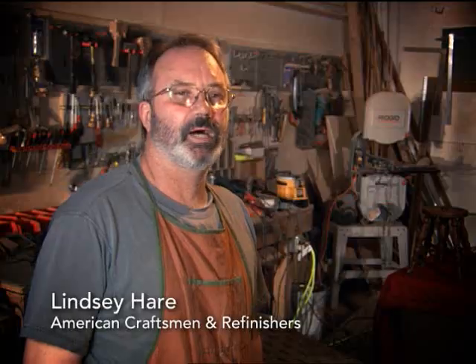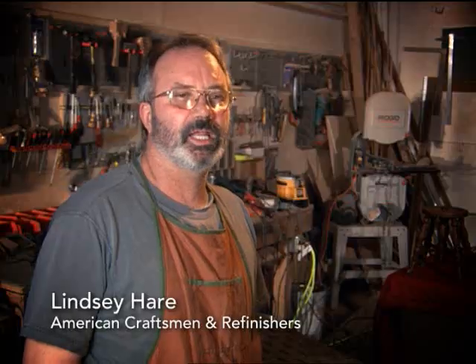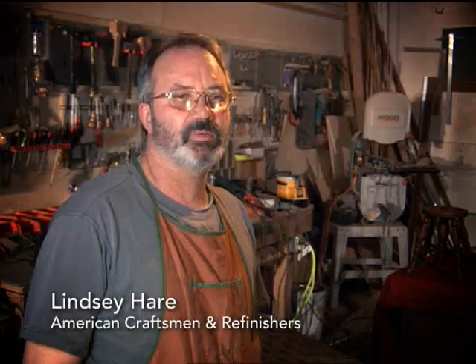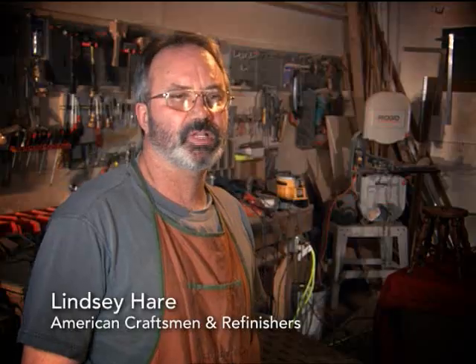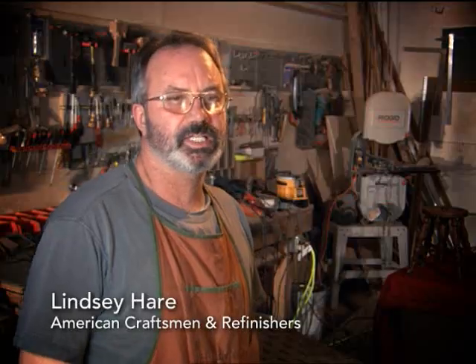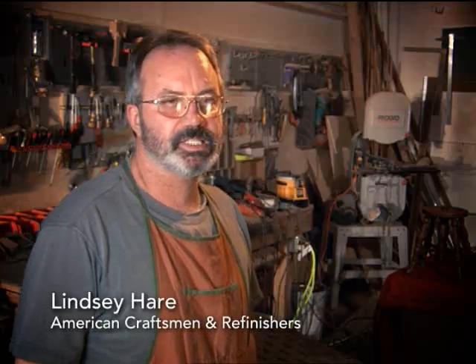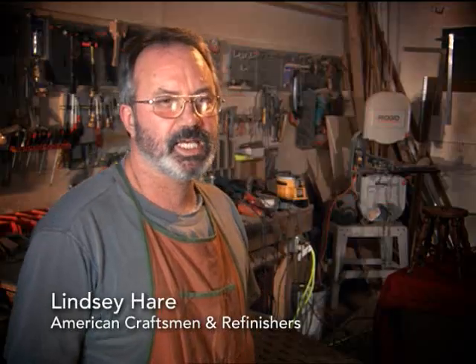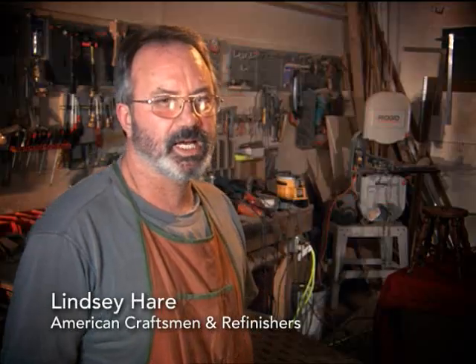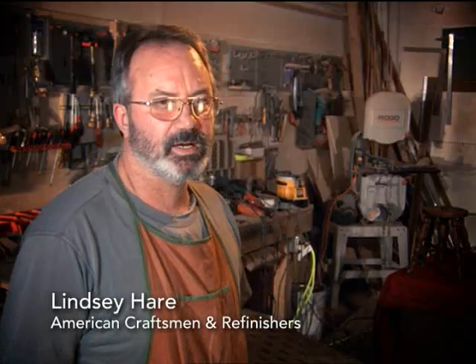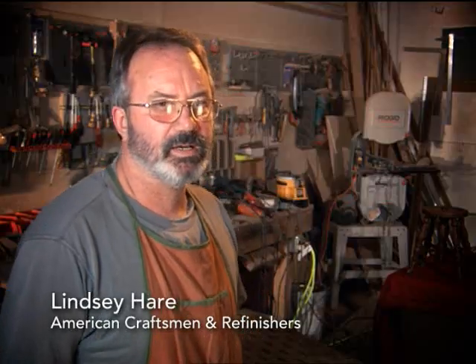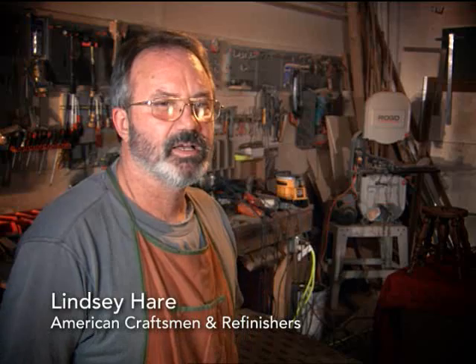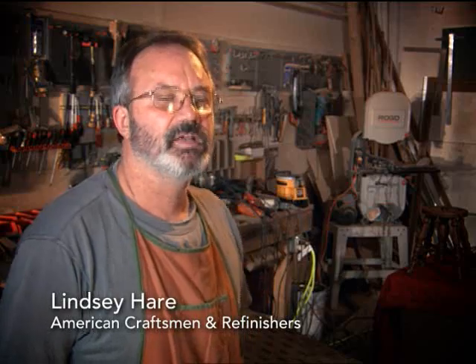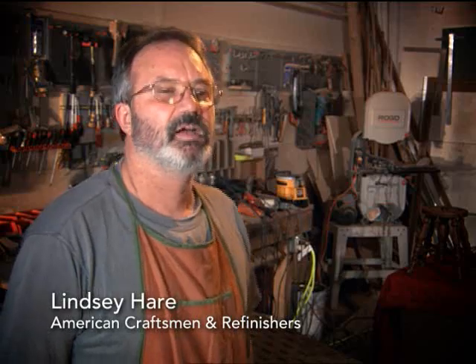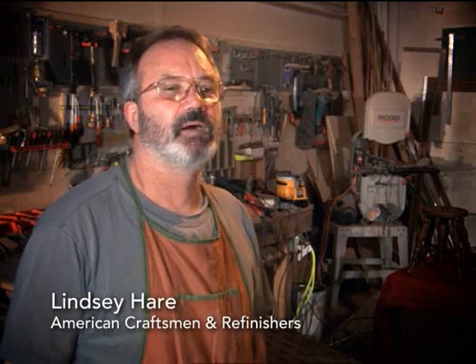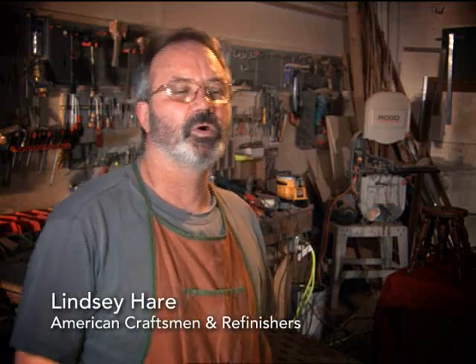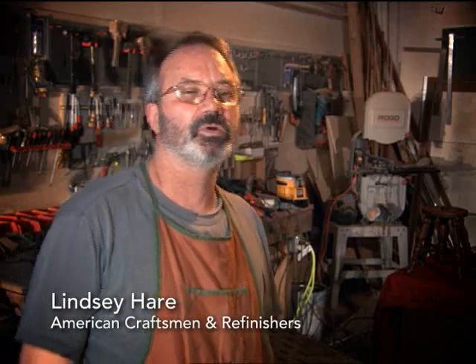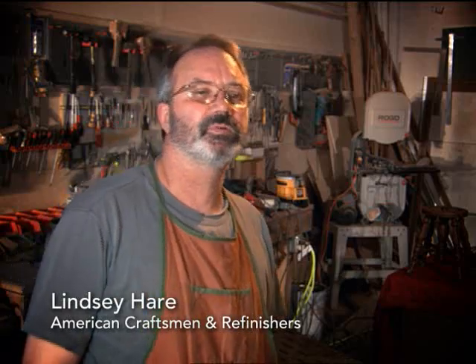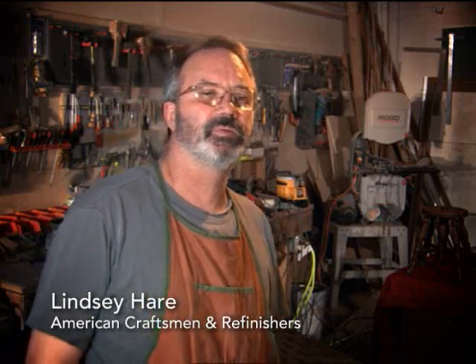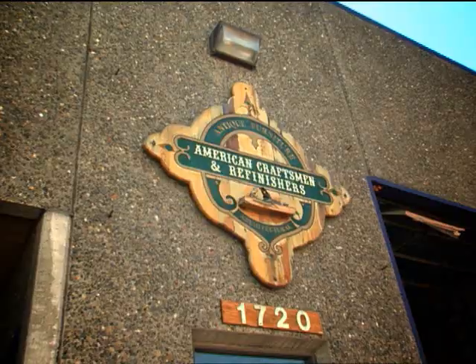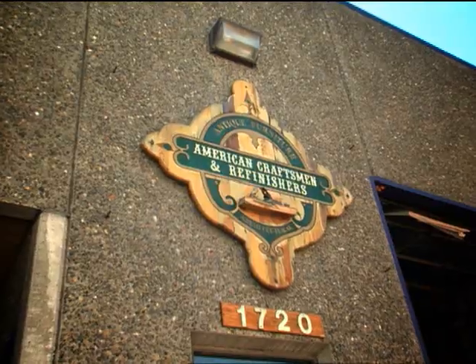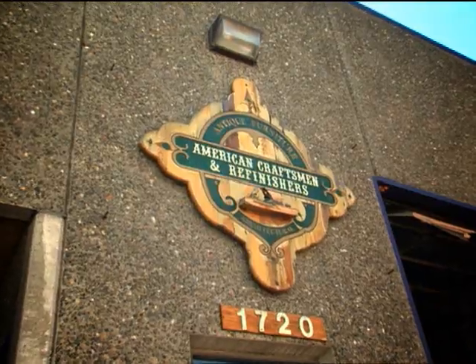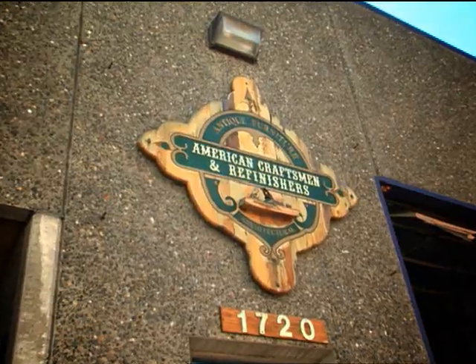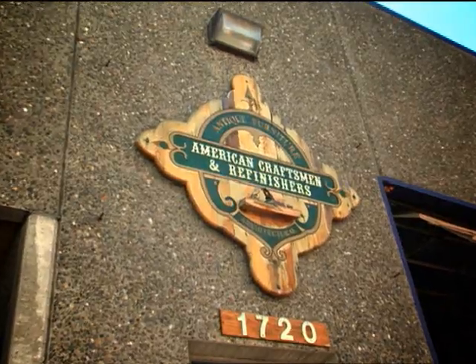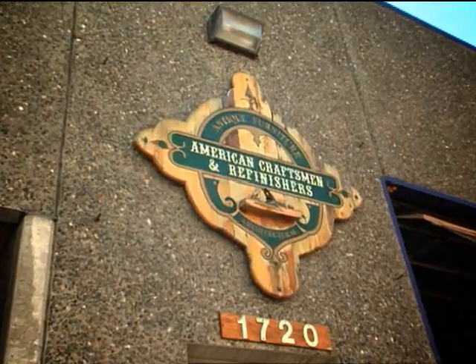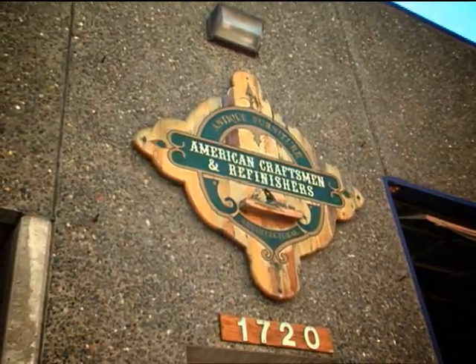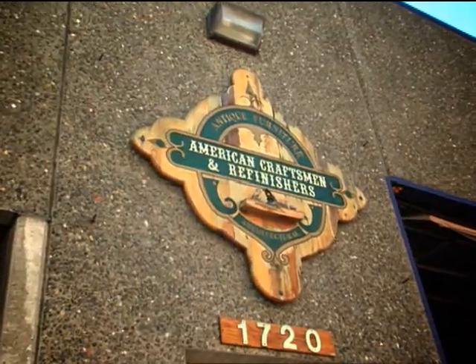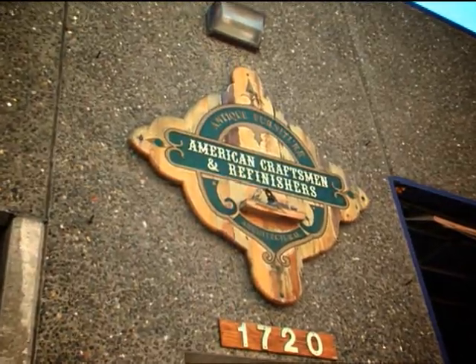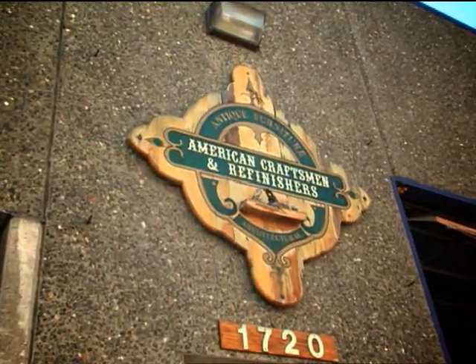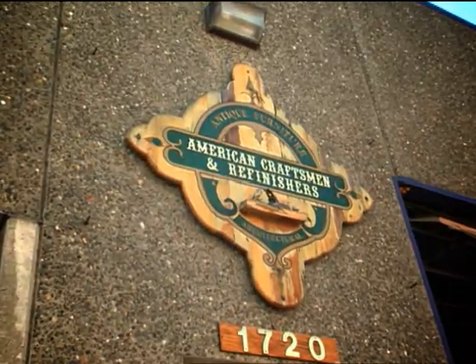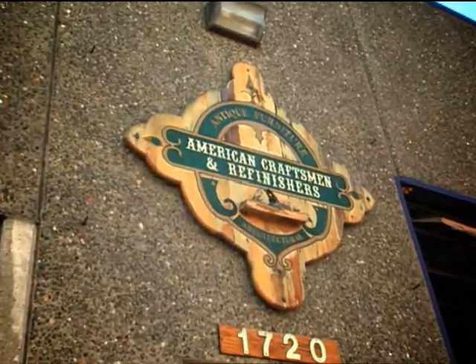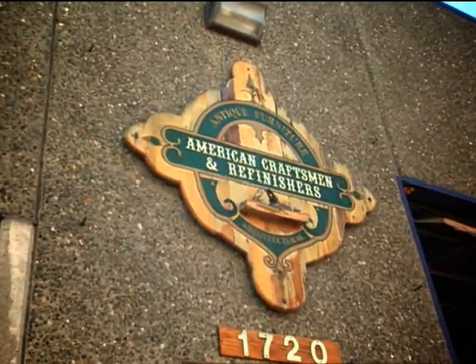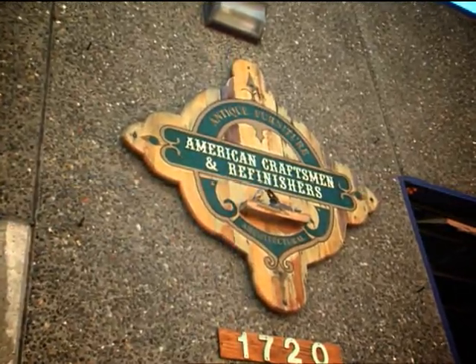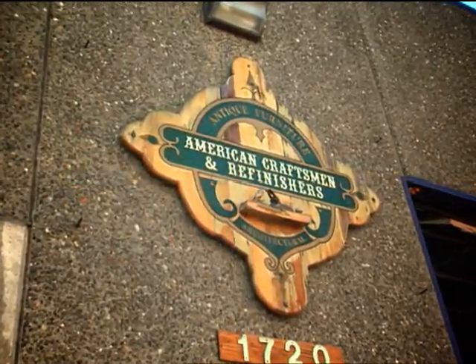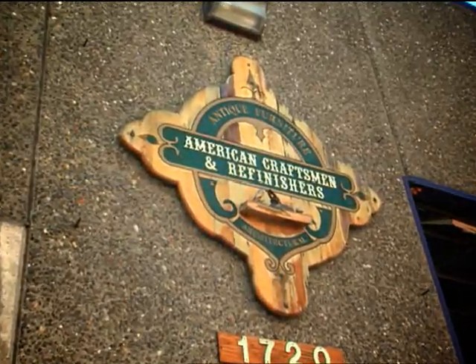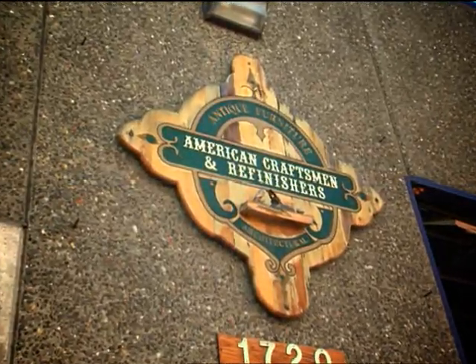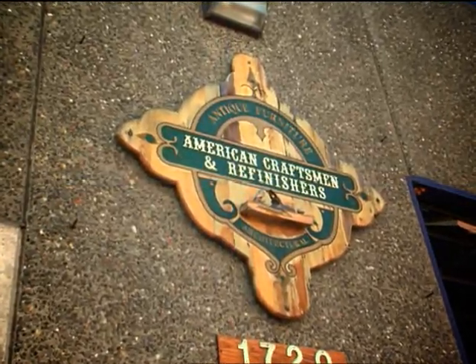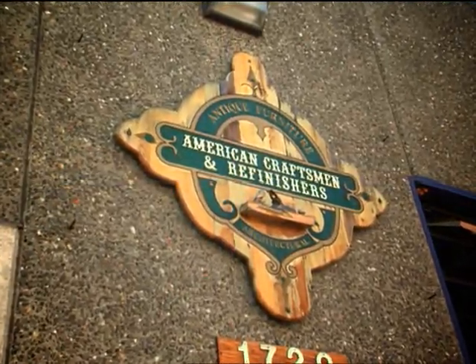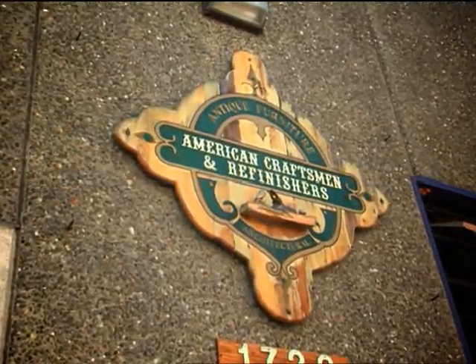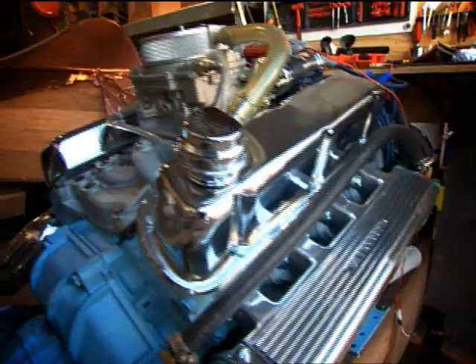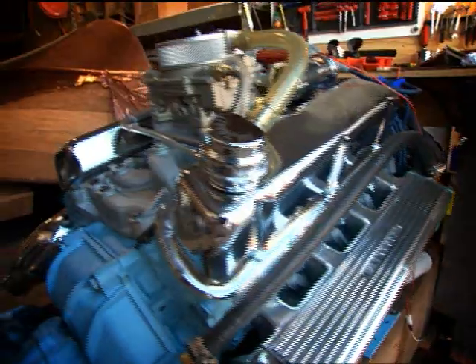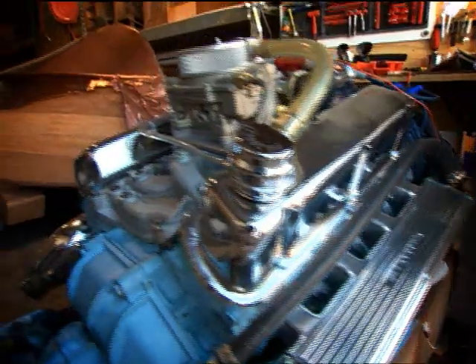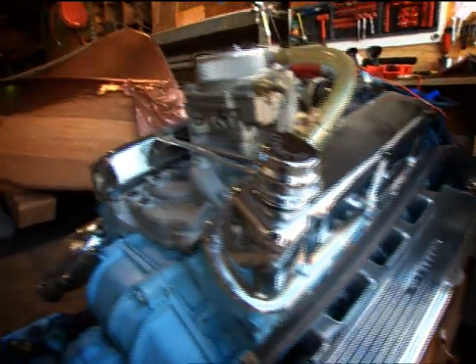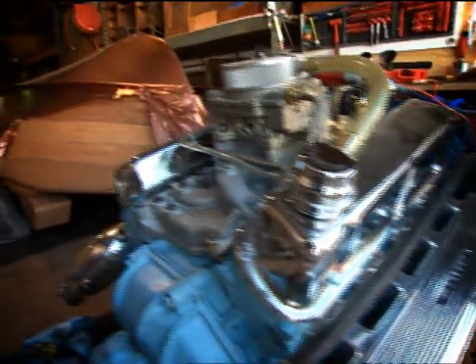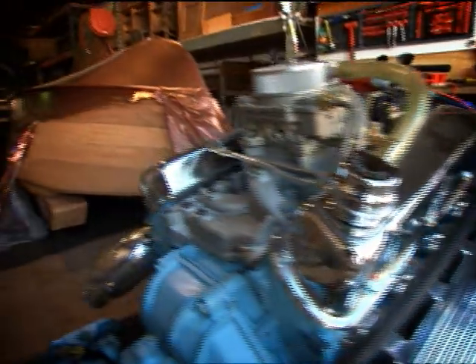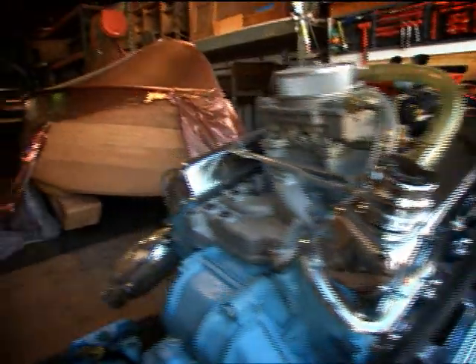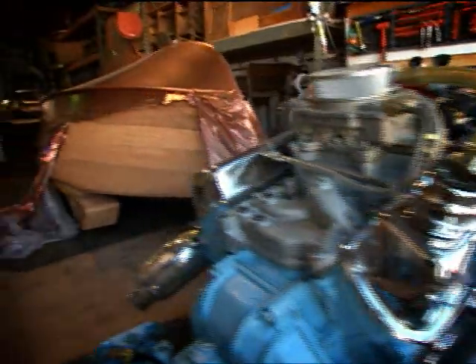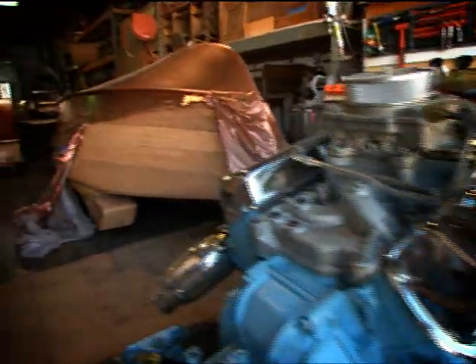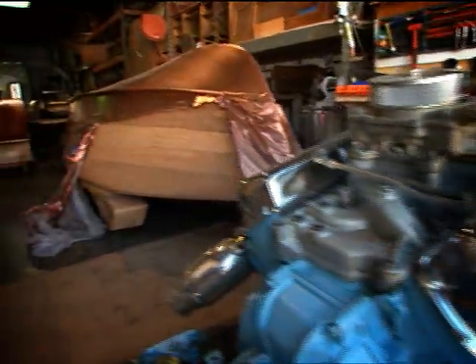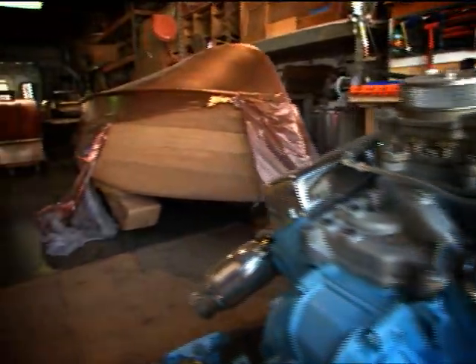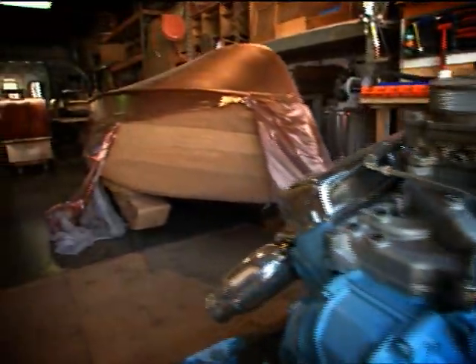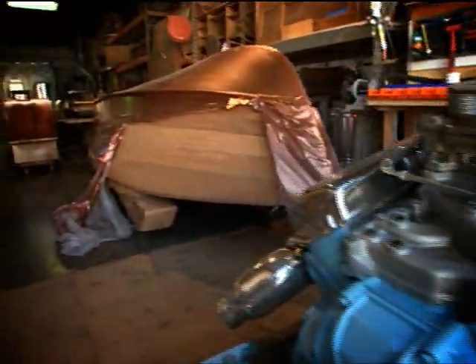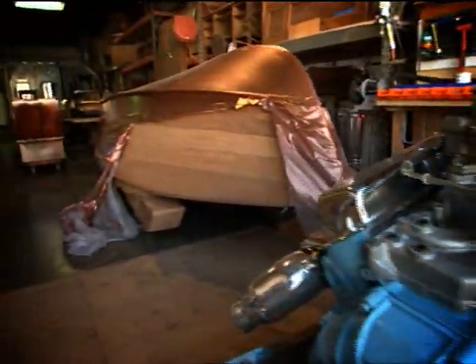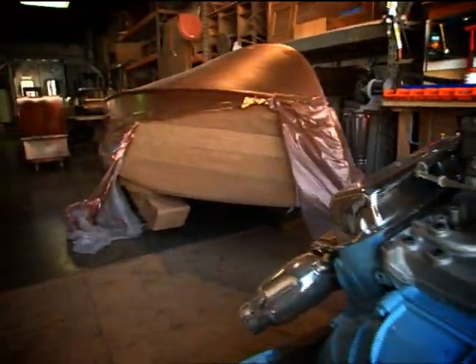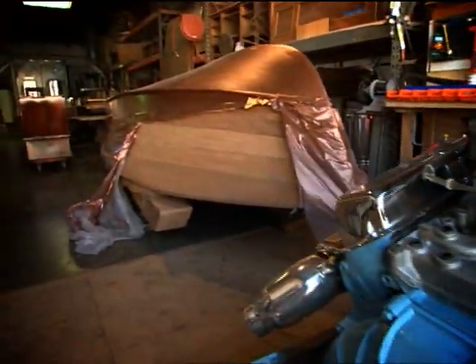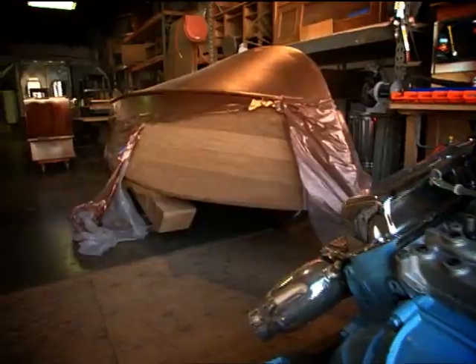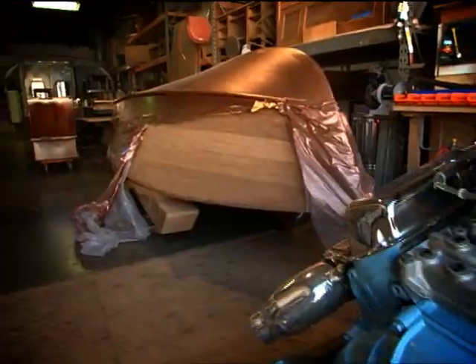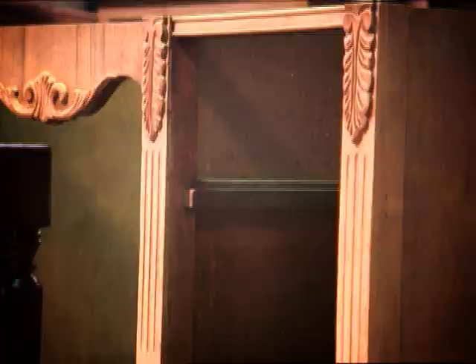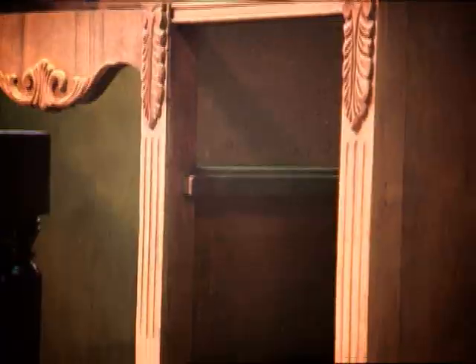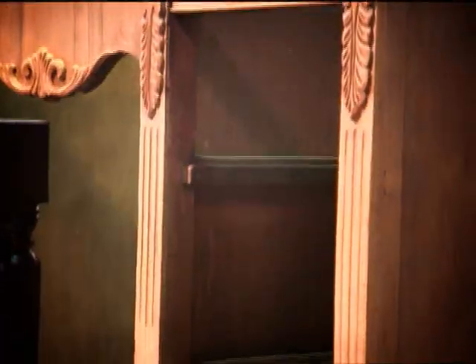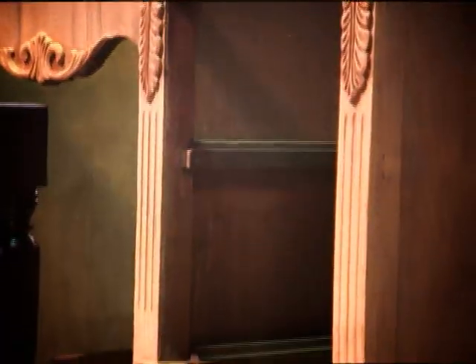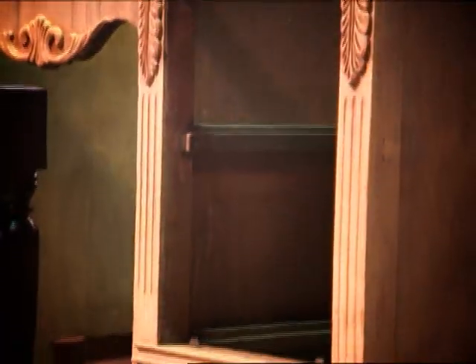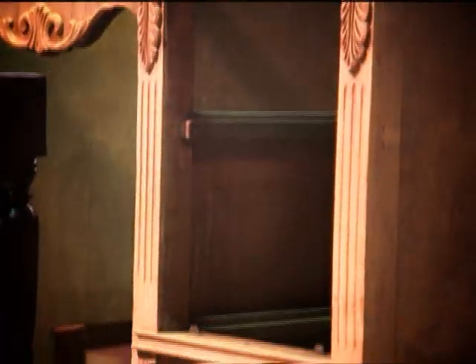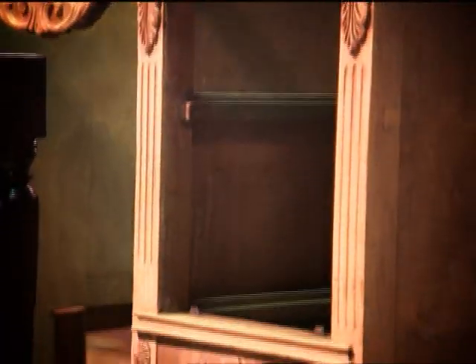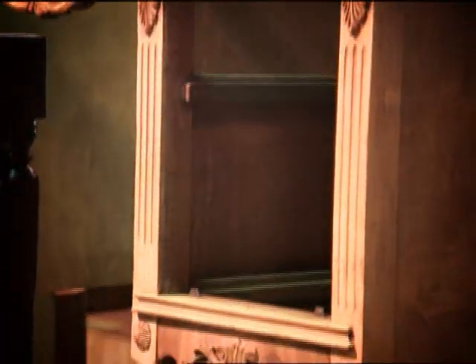My name's Lindsey Hare. I'm owner of American Craftsman and Refinishers. We restore old wooden boats. We go into churches and restore them.